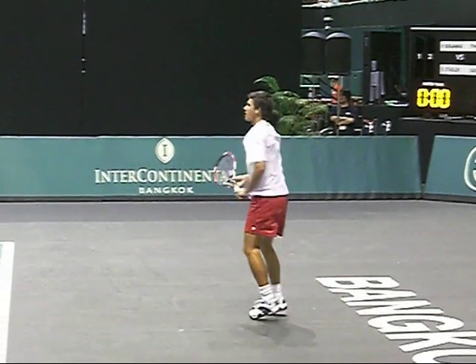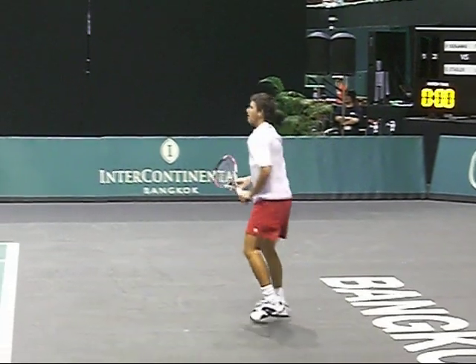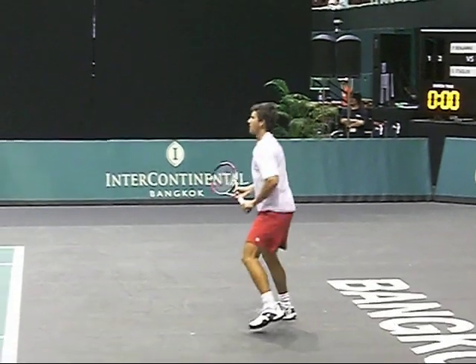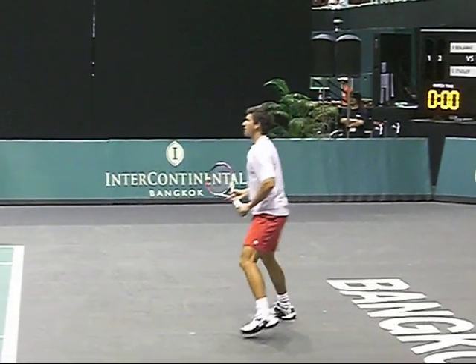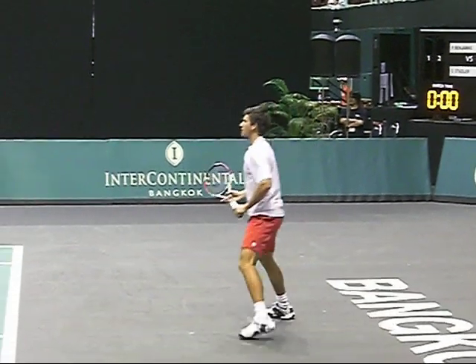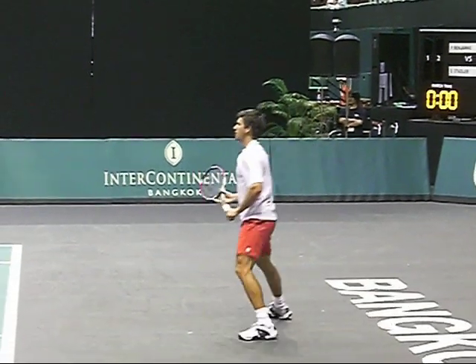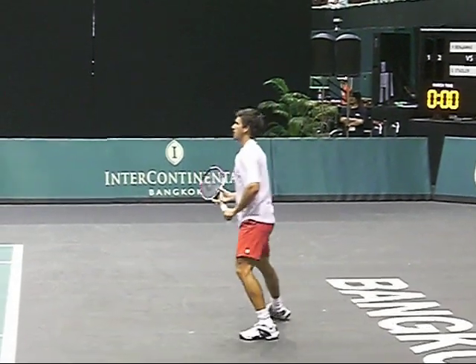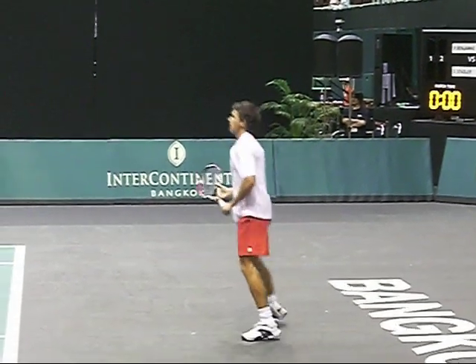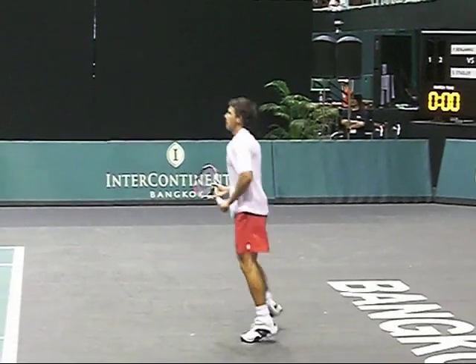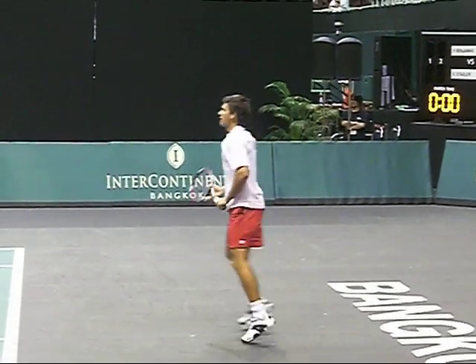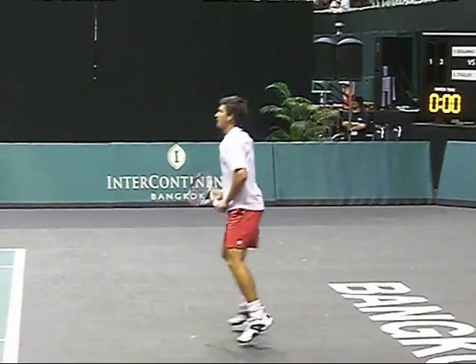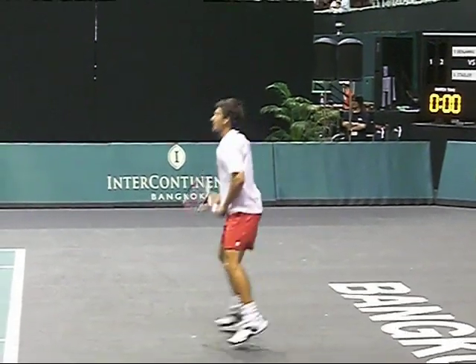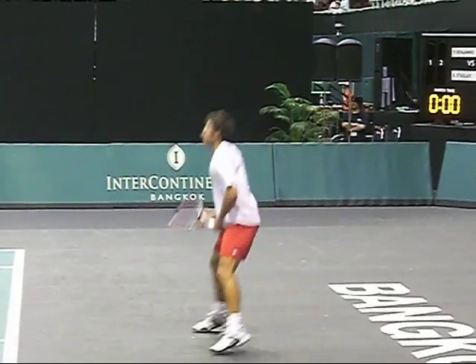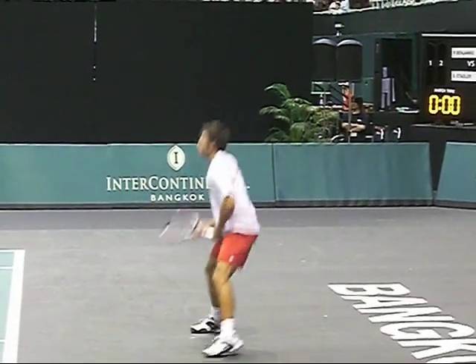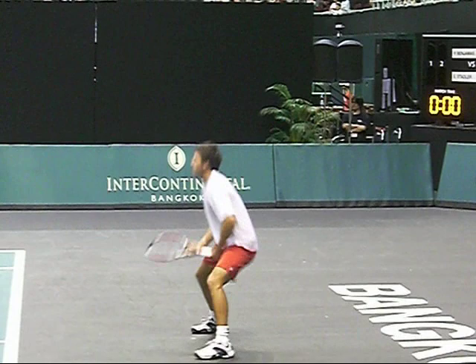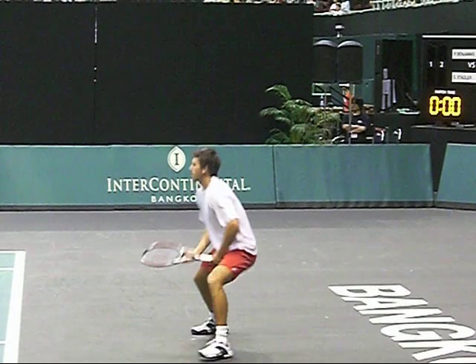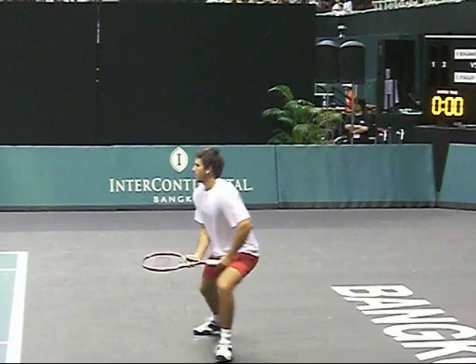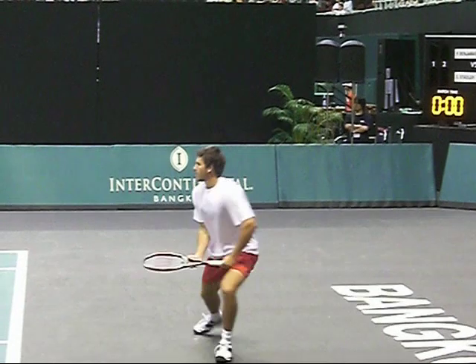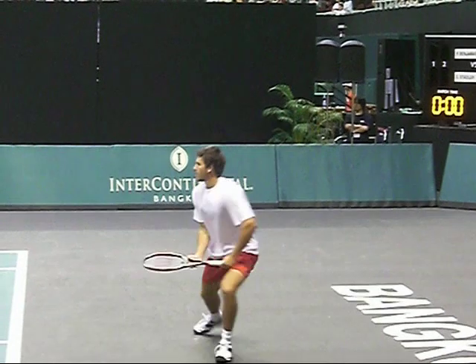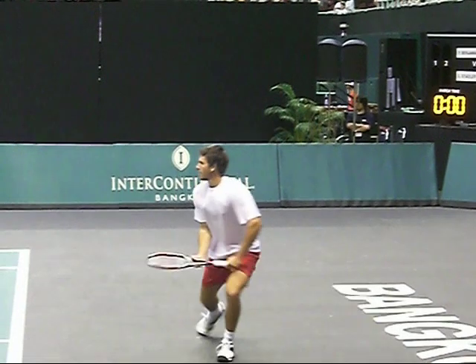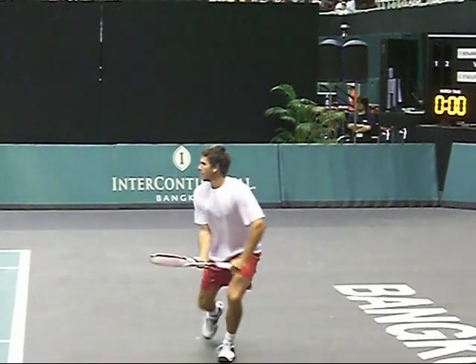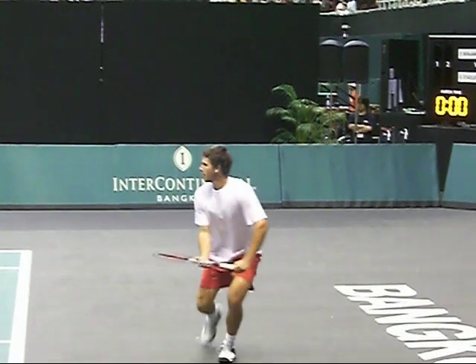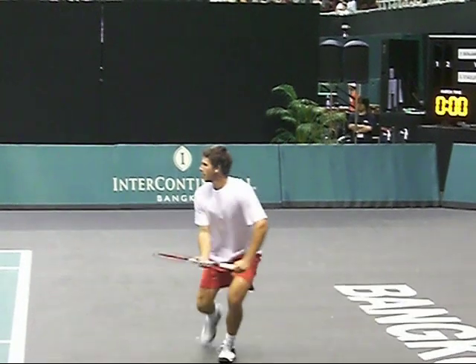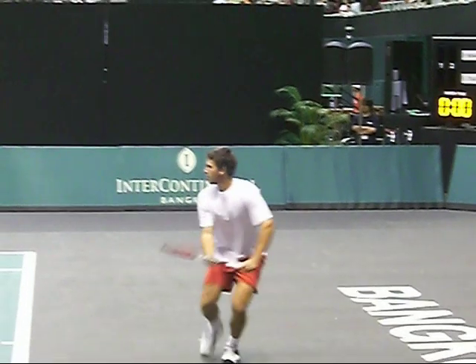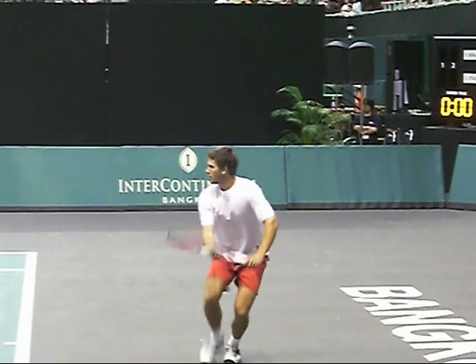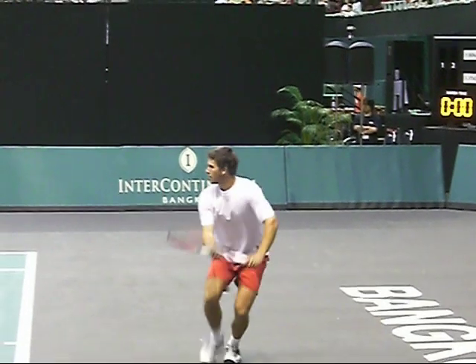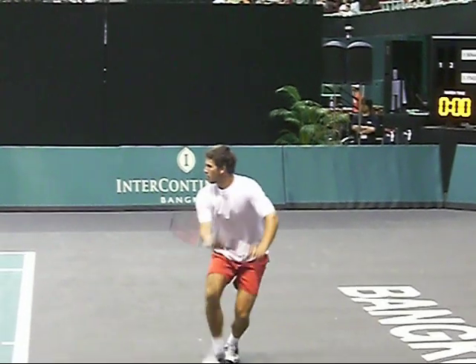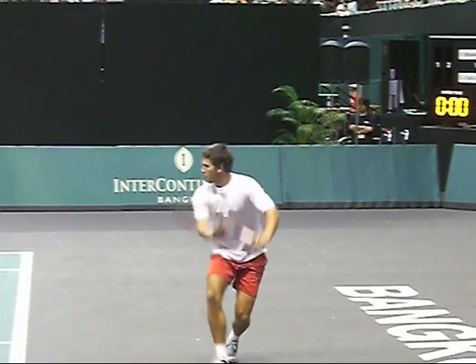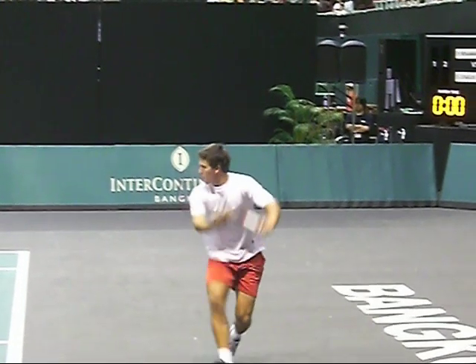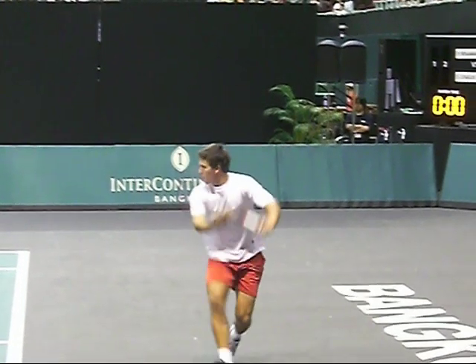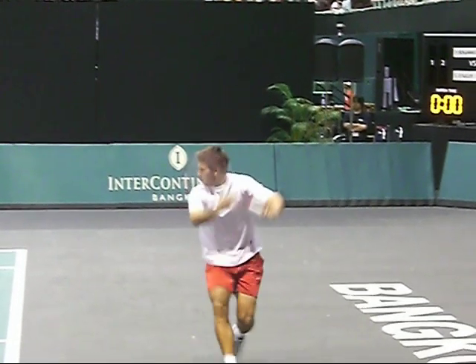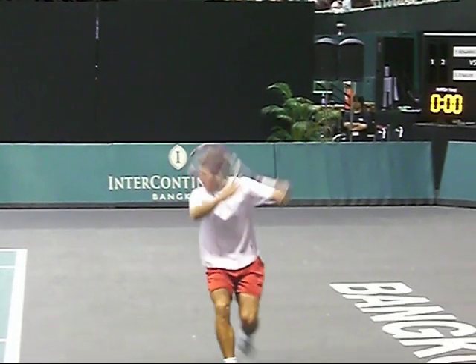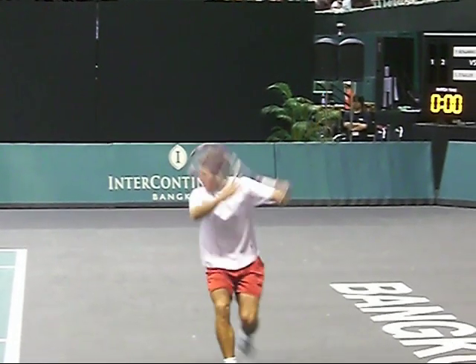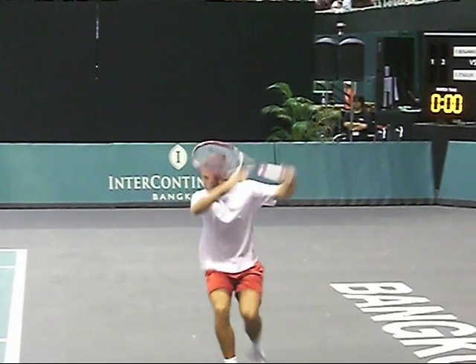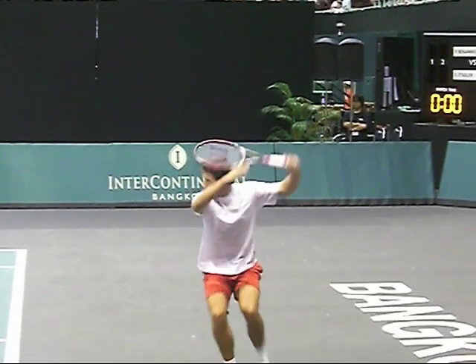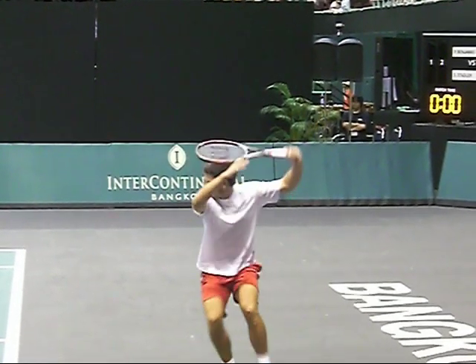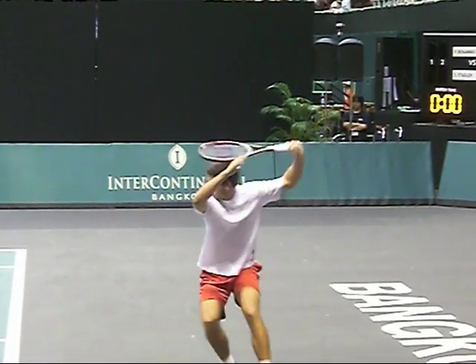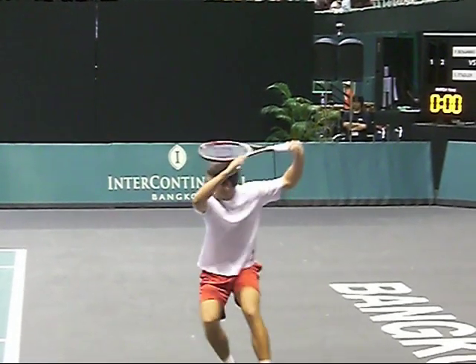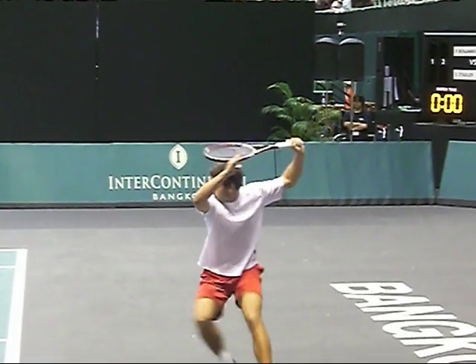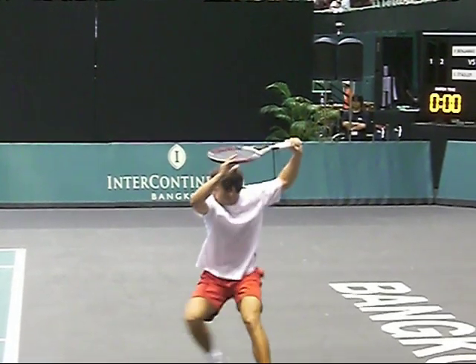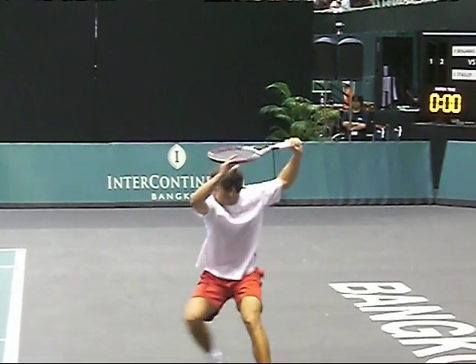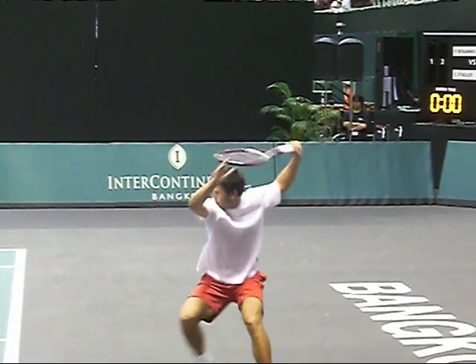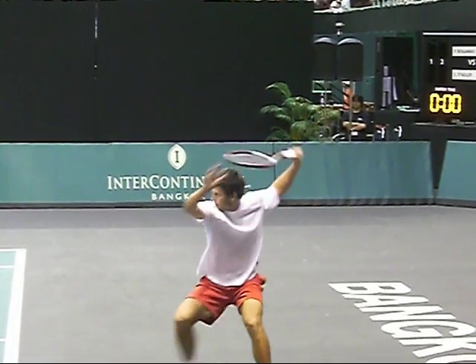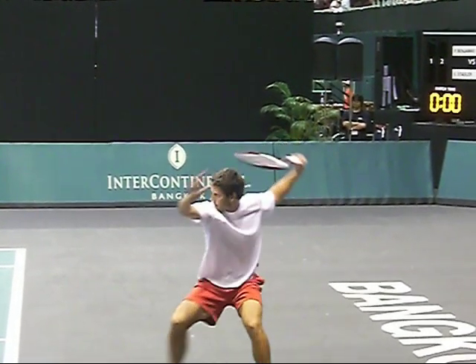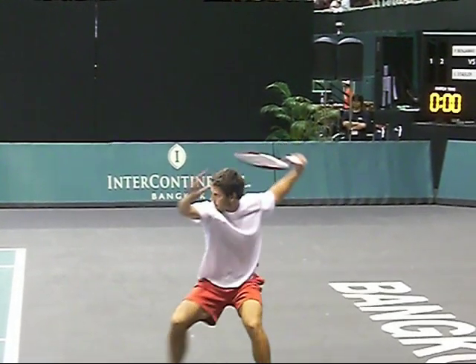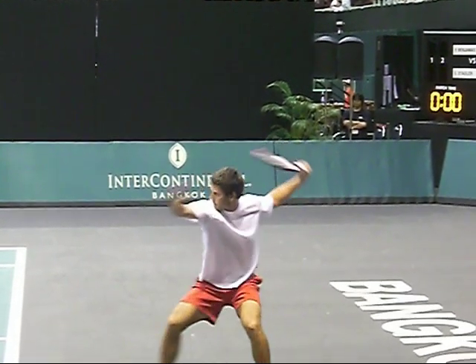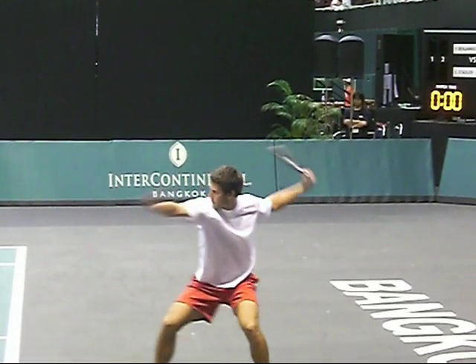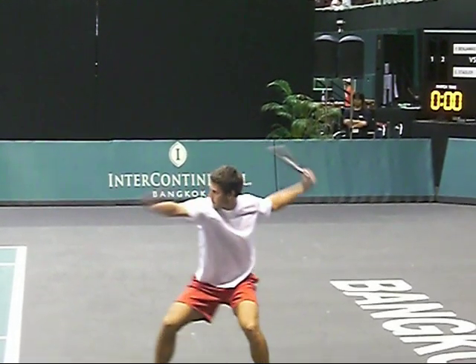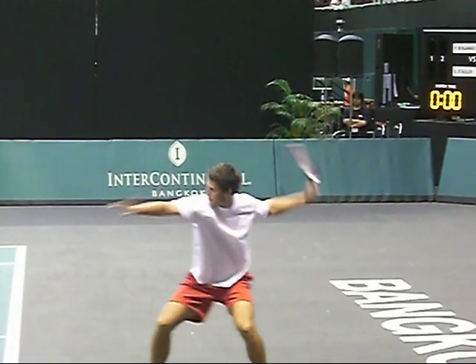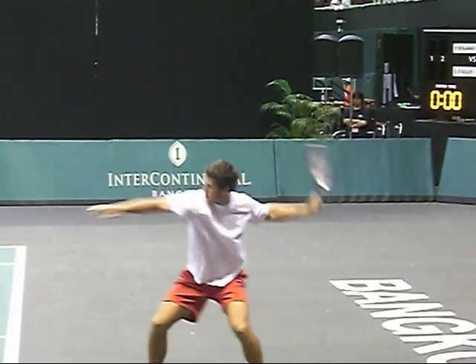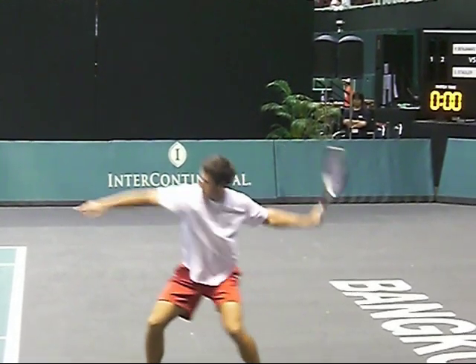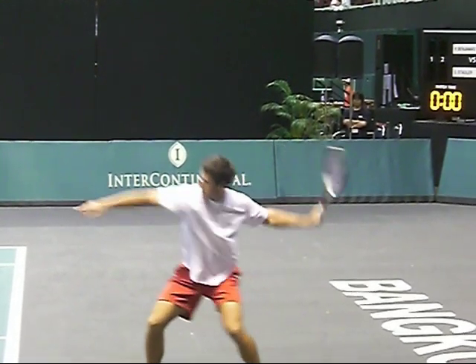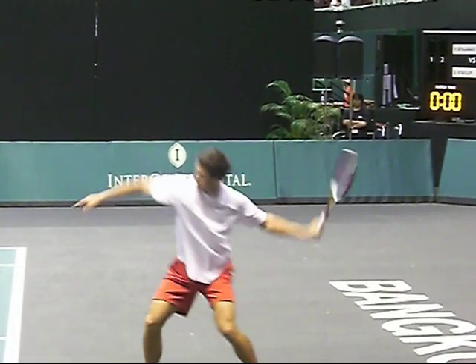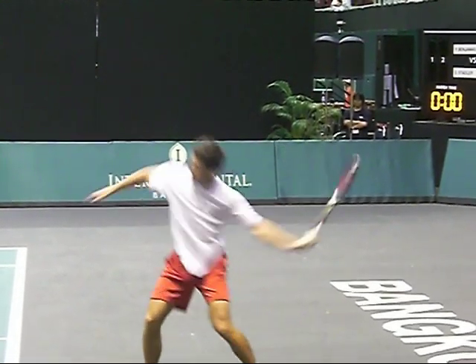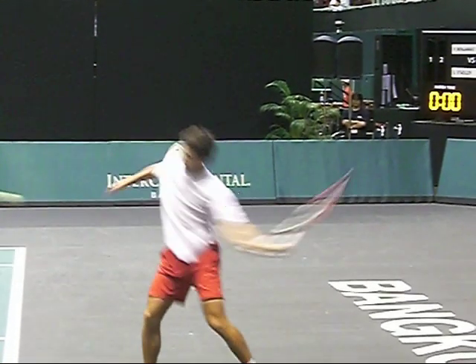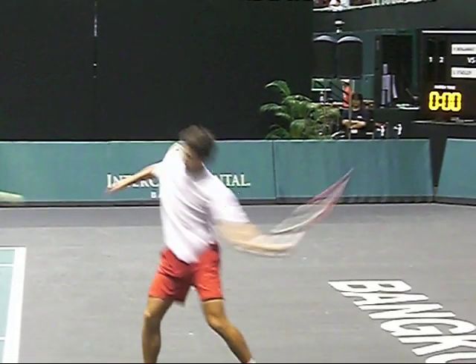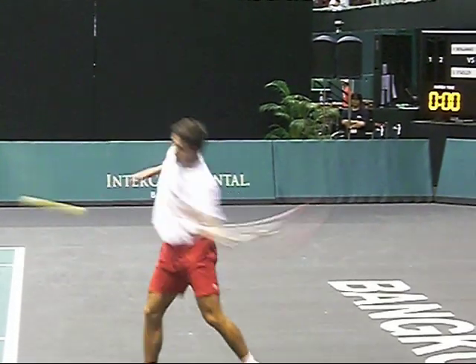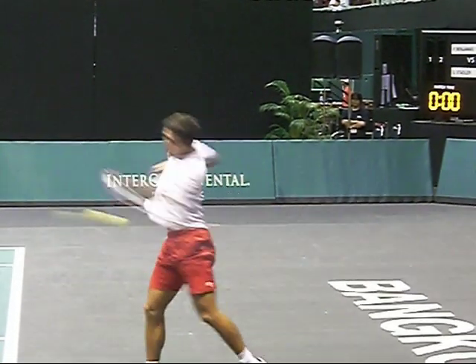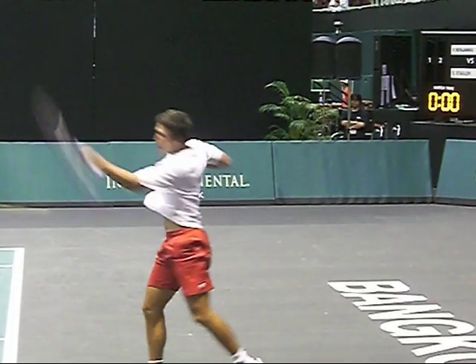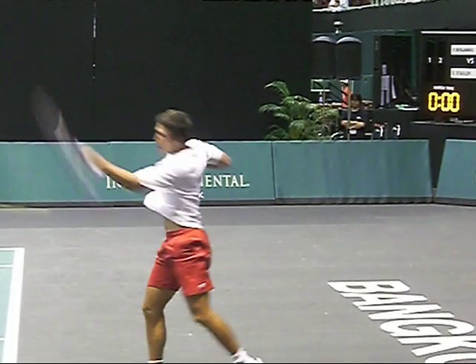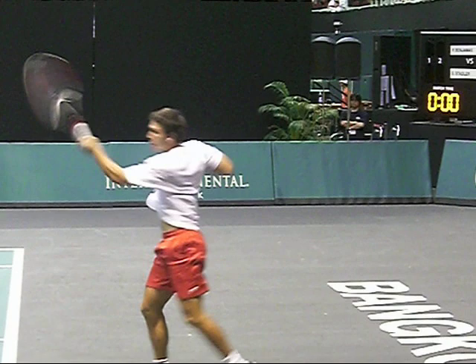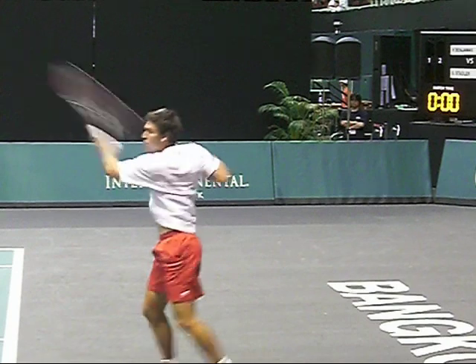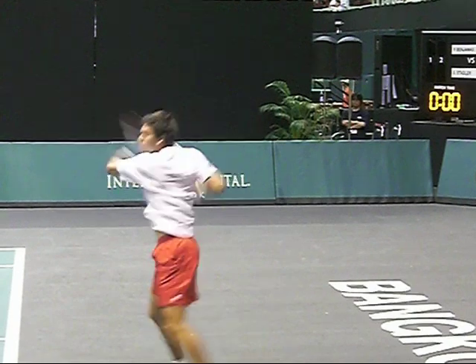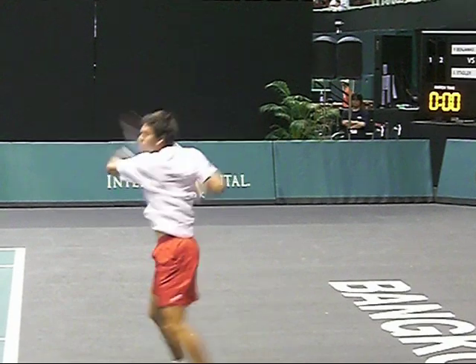I like this one because he's running towards me on the running forehand. Same swing — gets there, pops it.